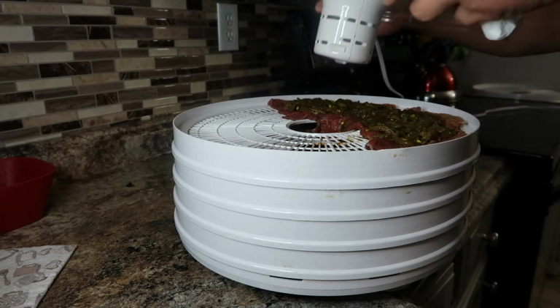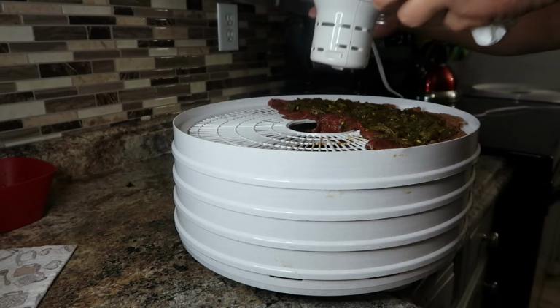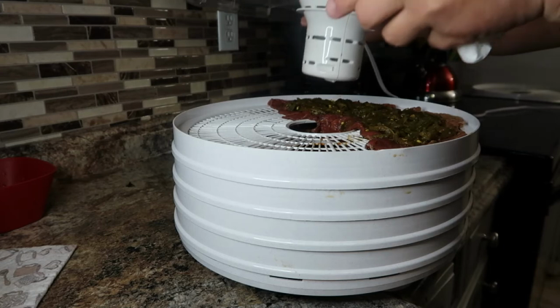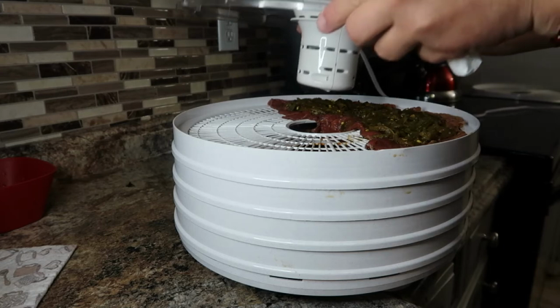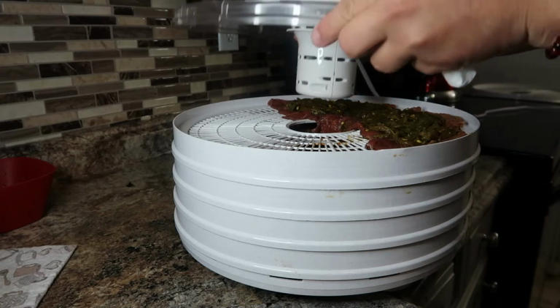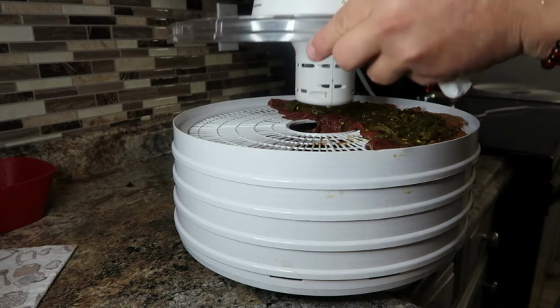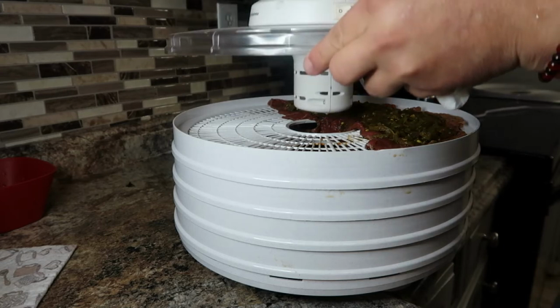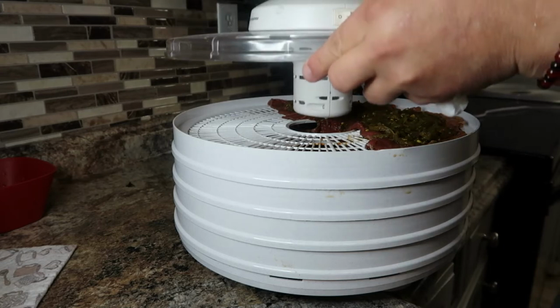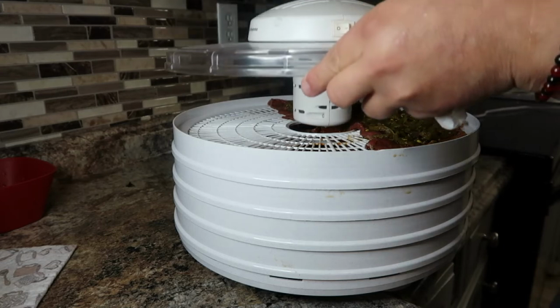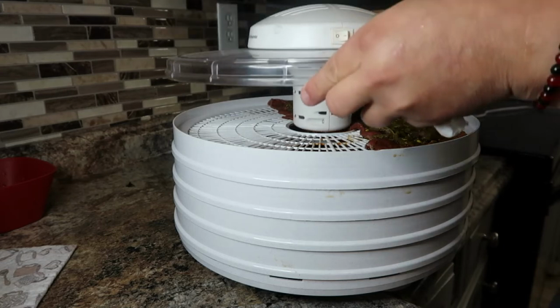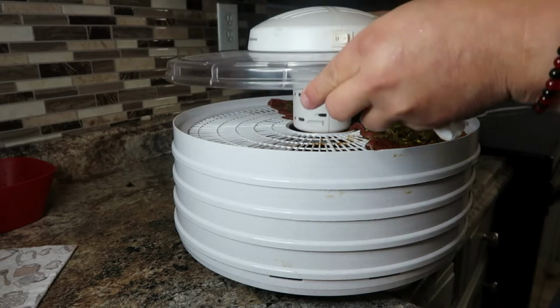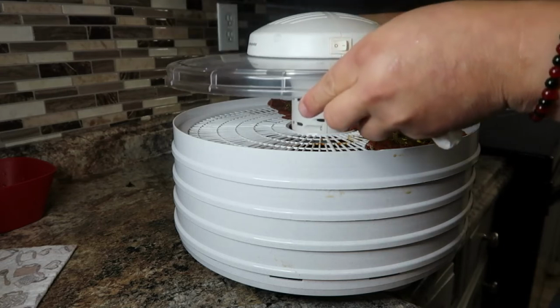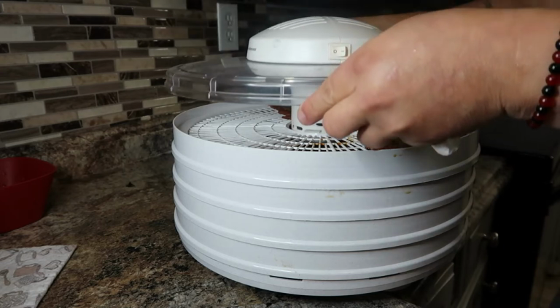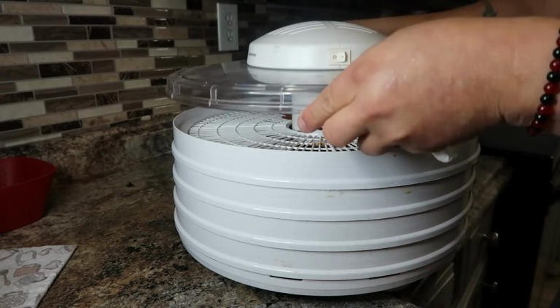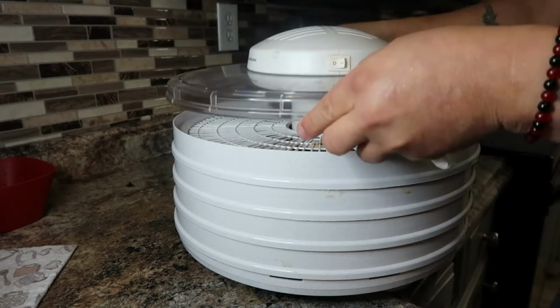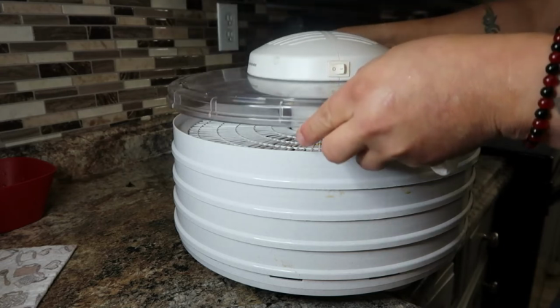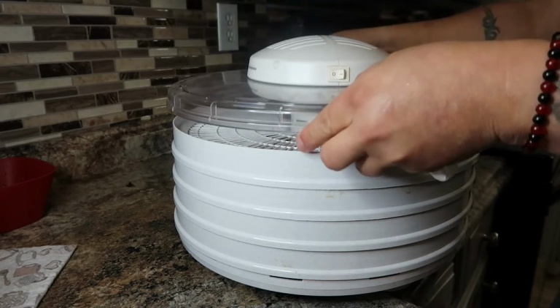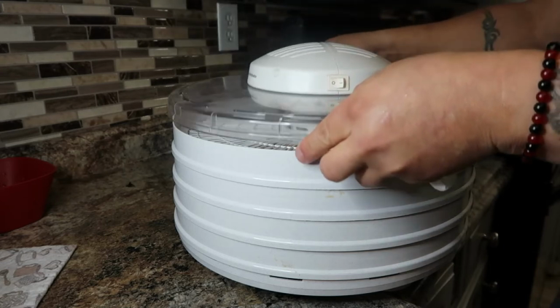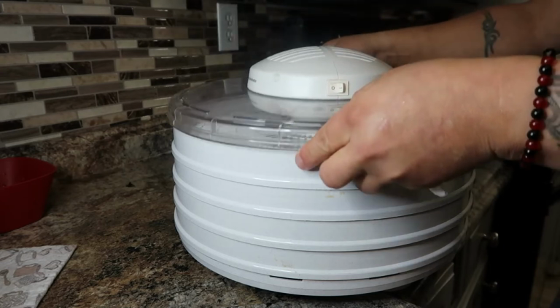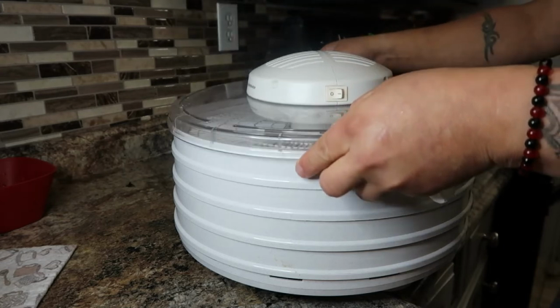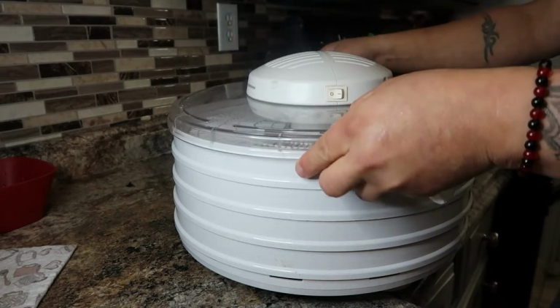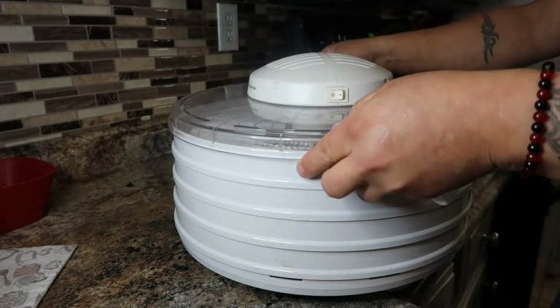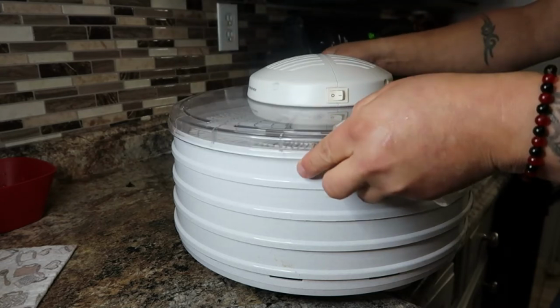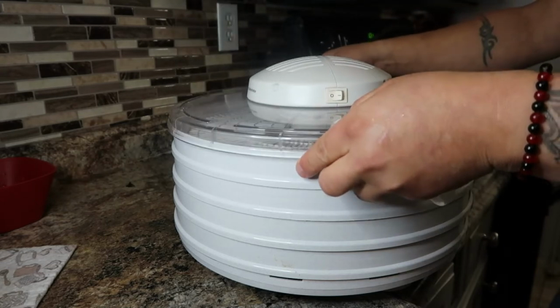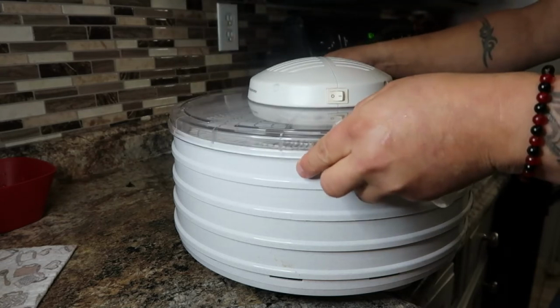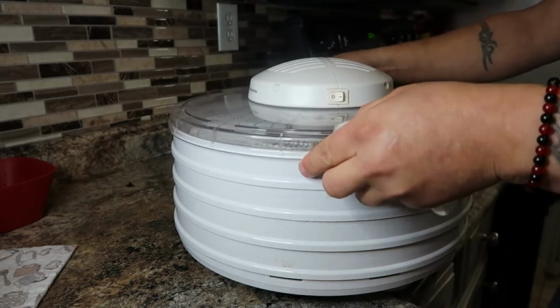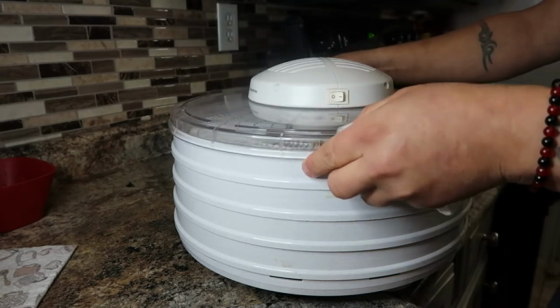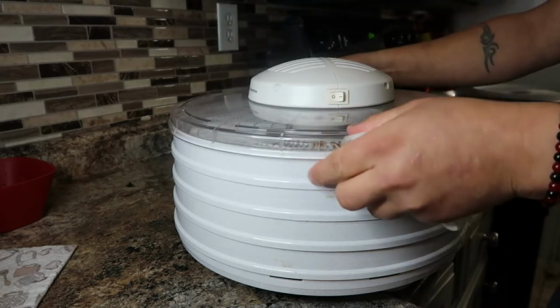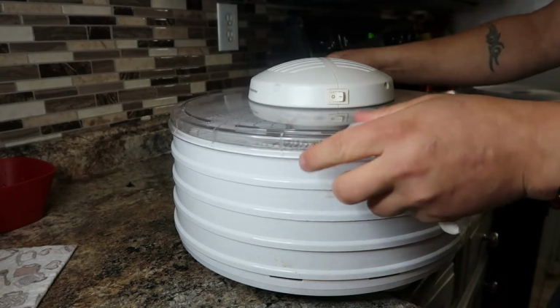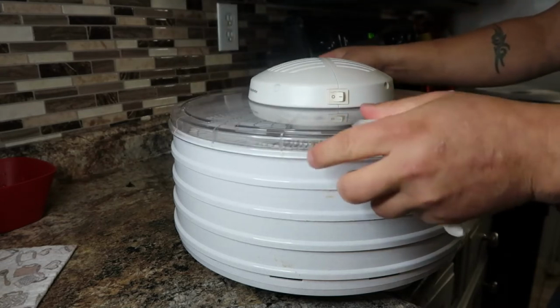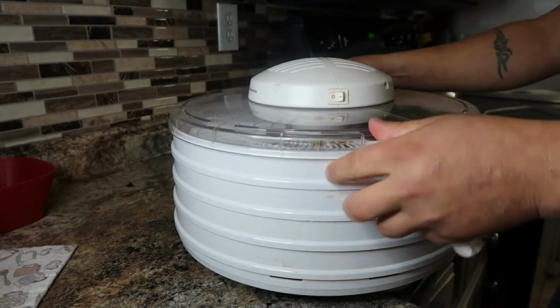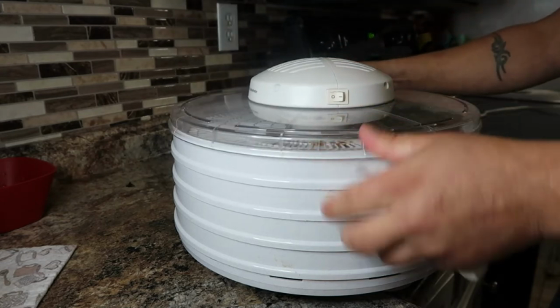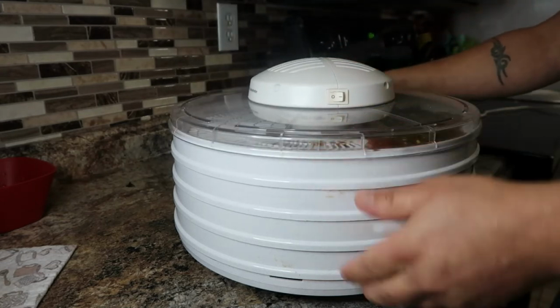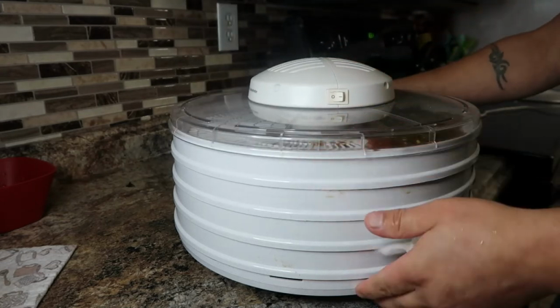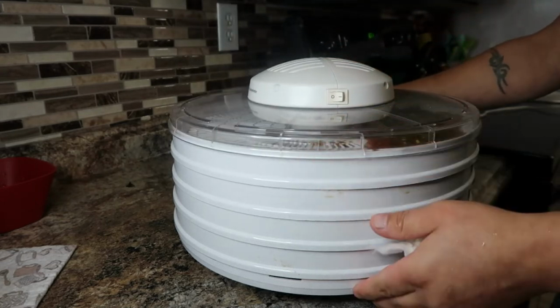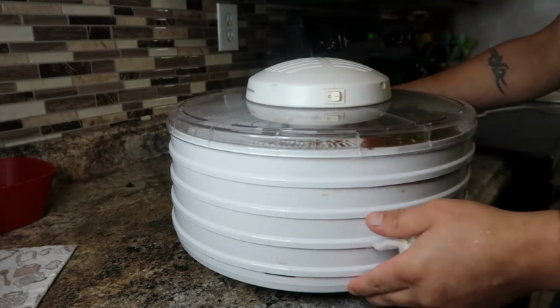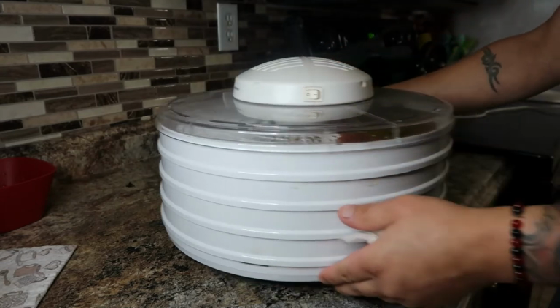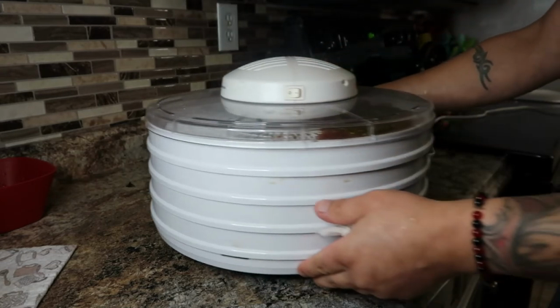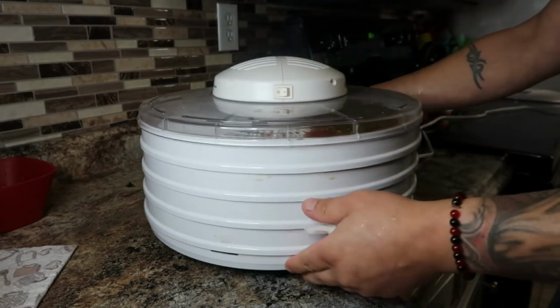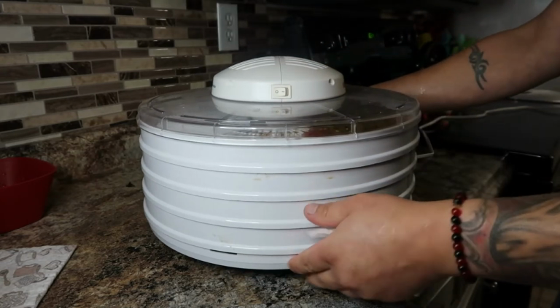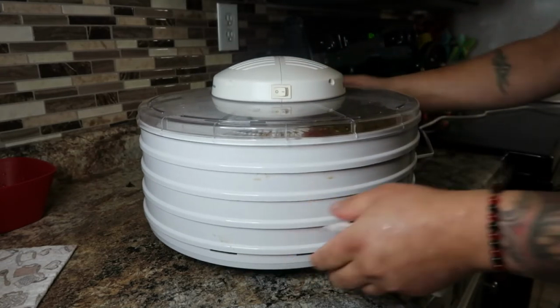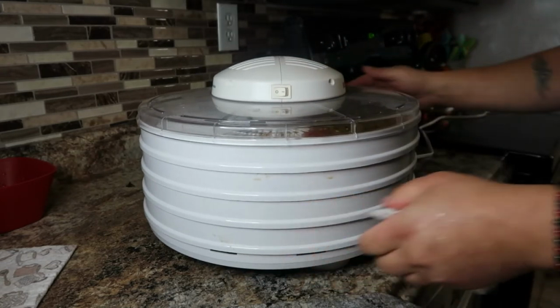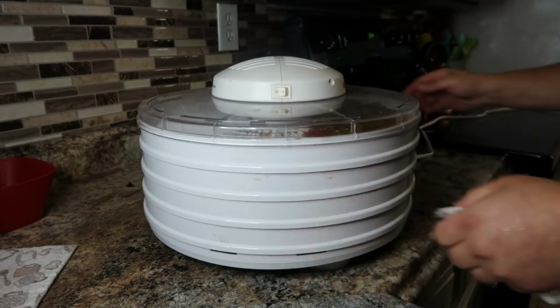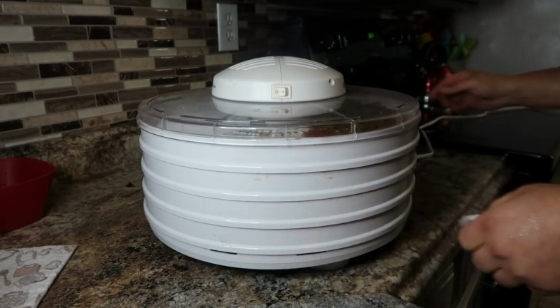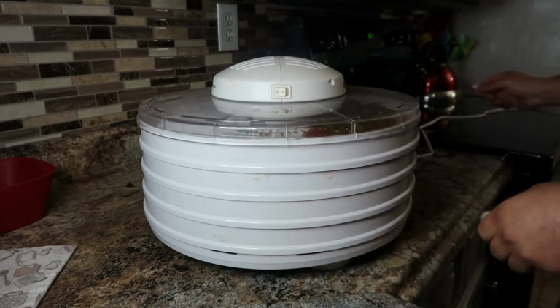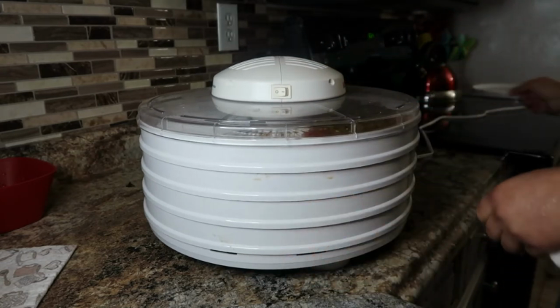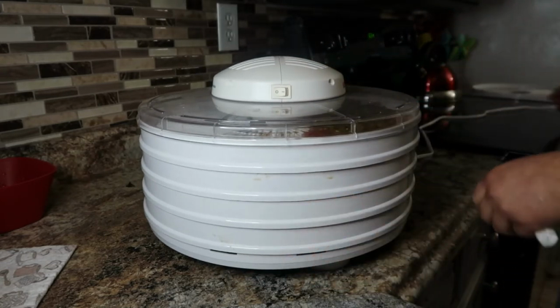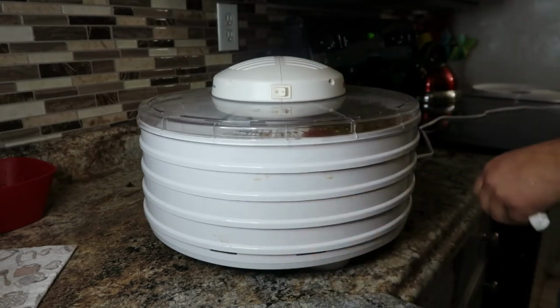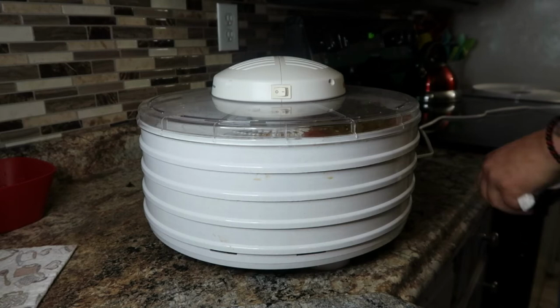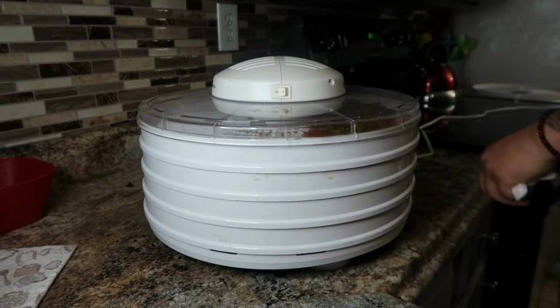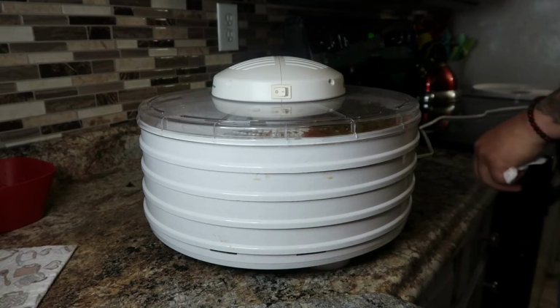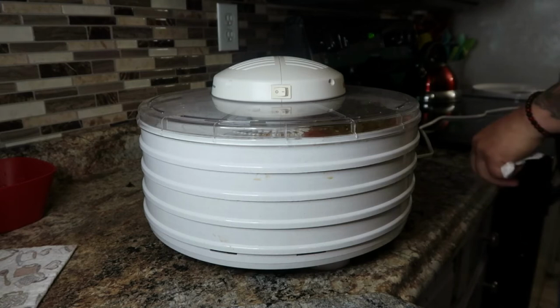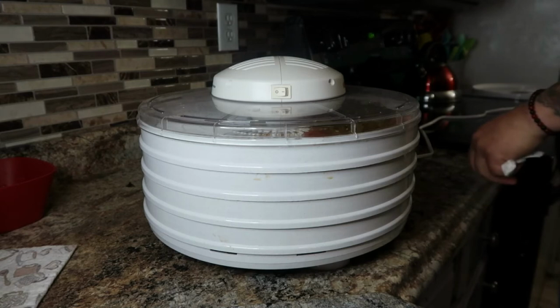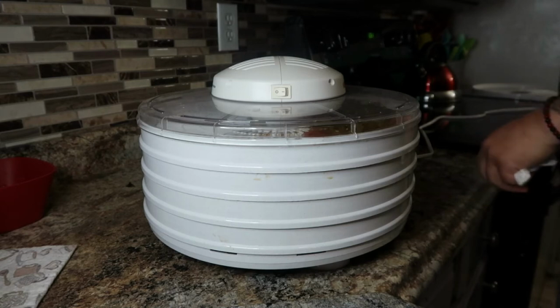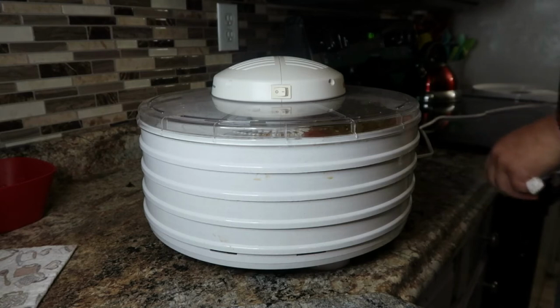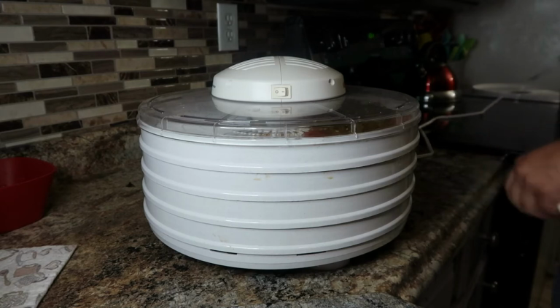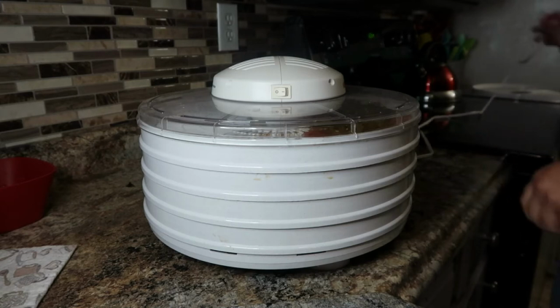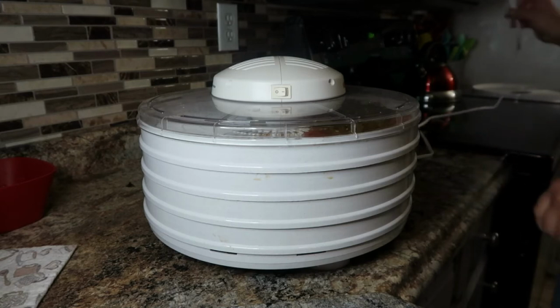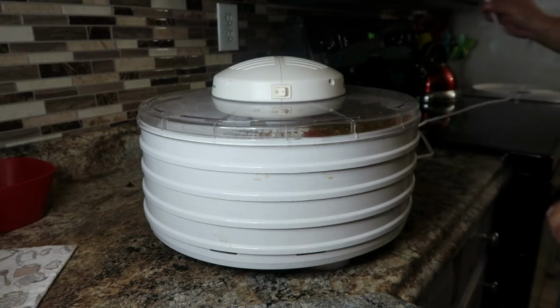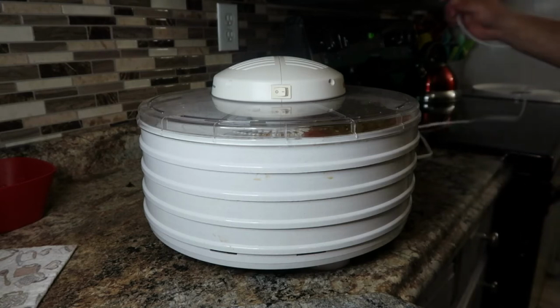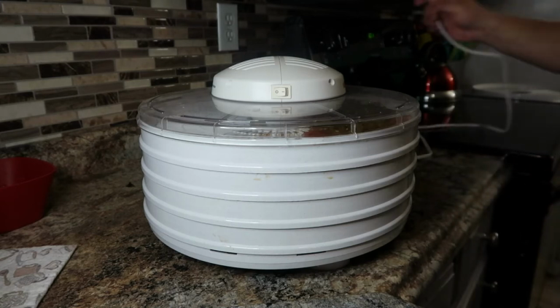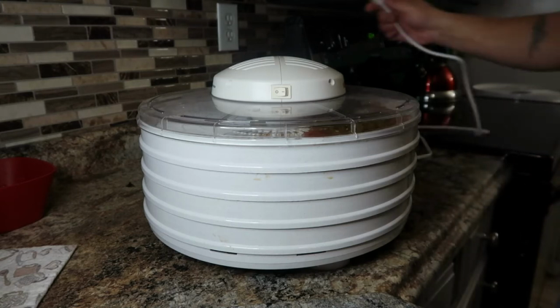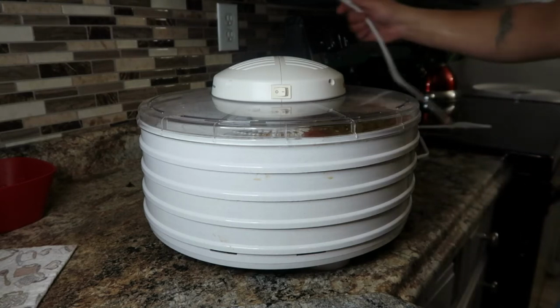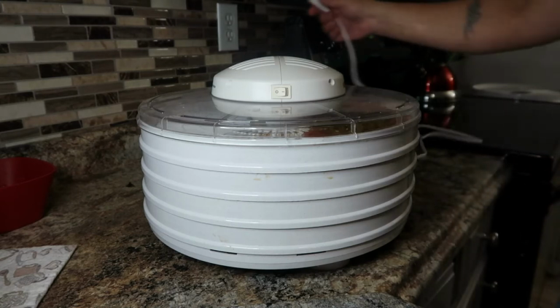All right, time to put the cap on, hit the power button, and we'll come back in eight hours.